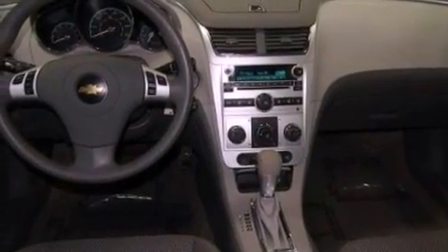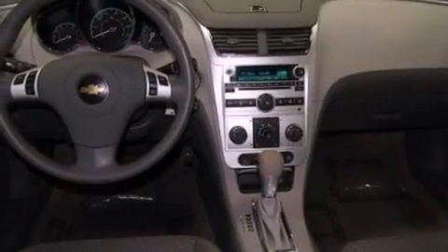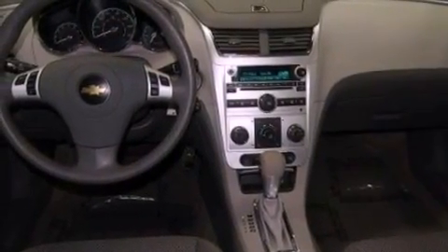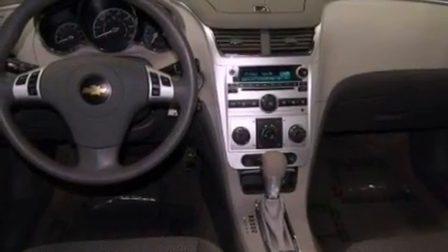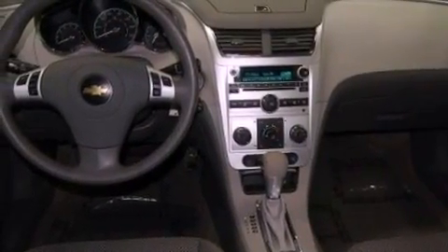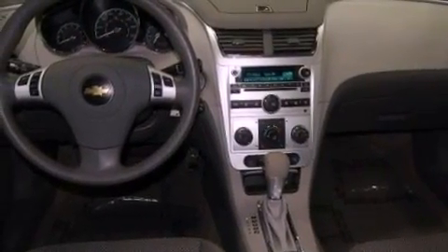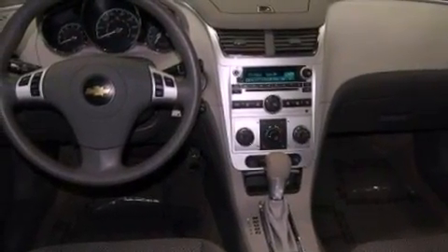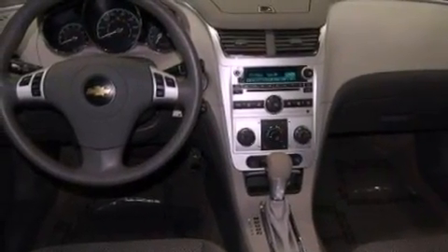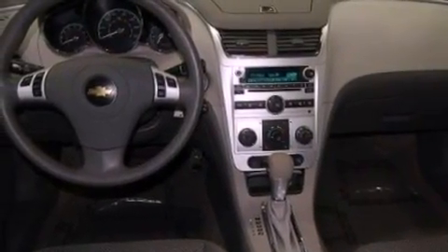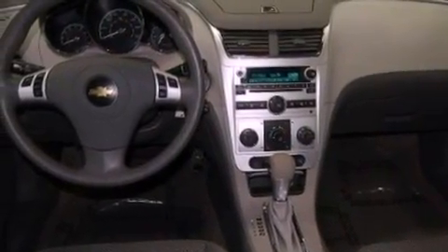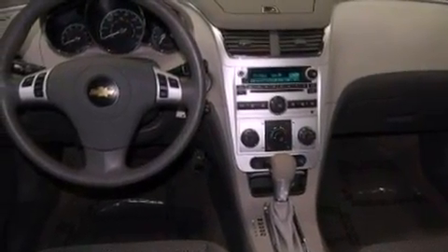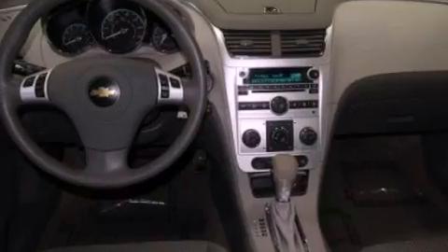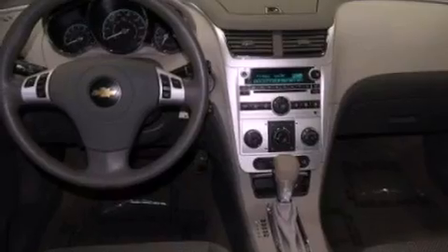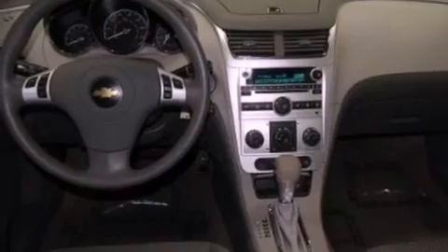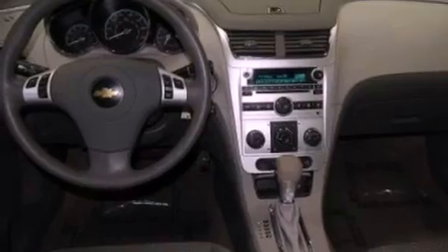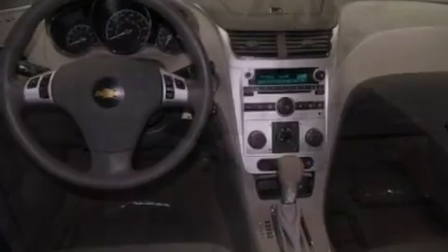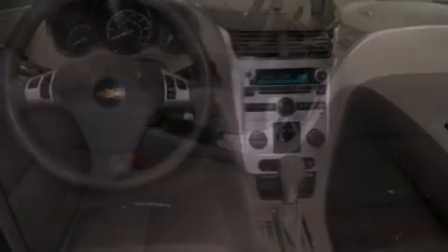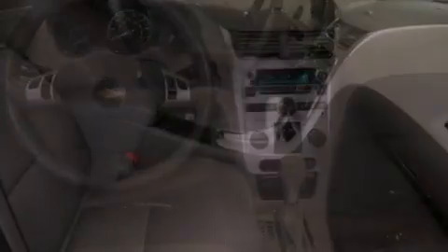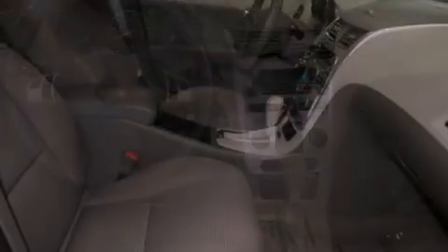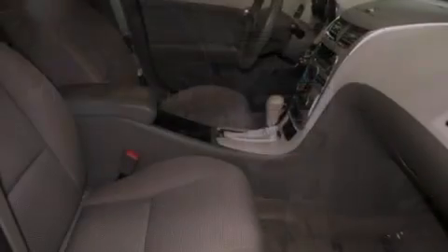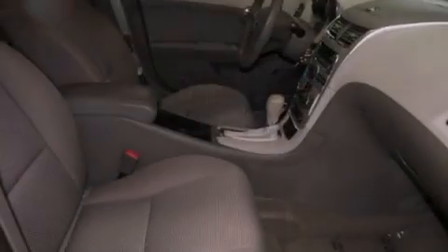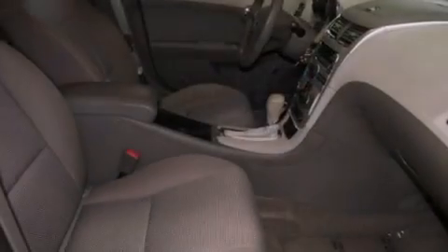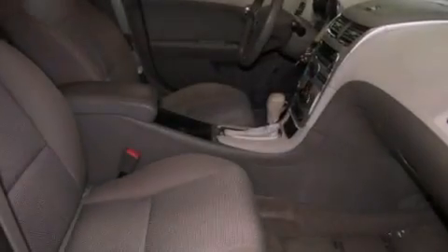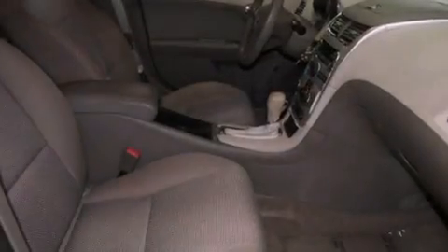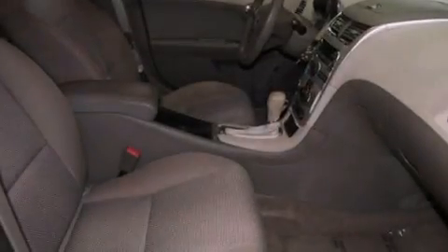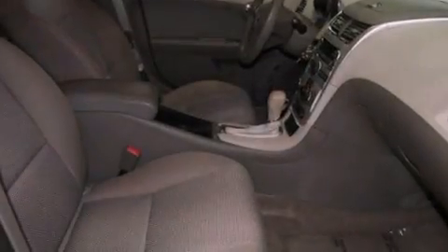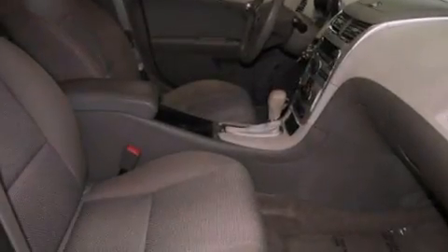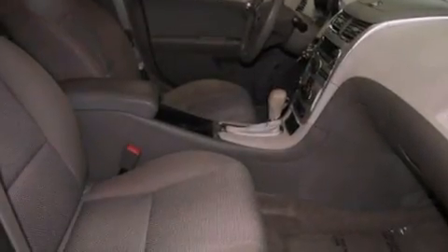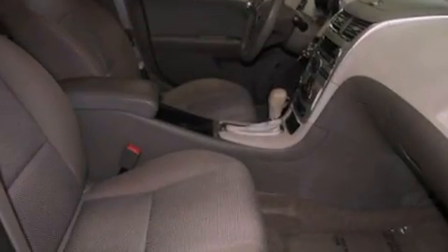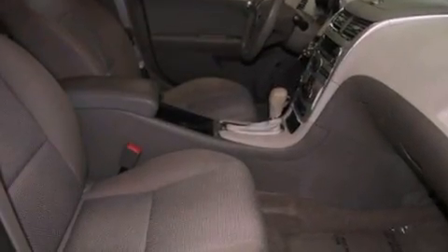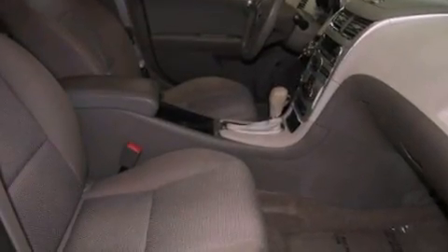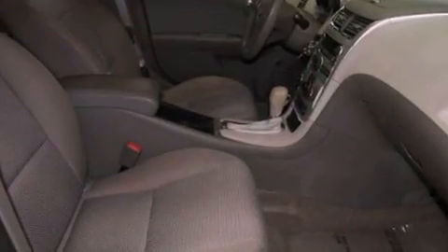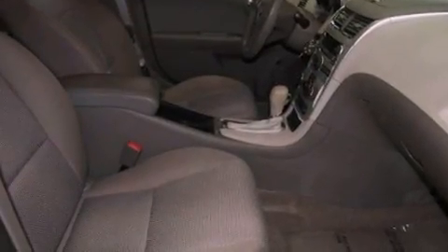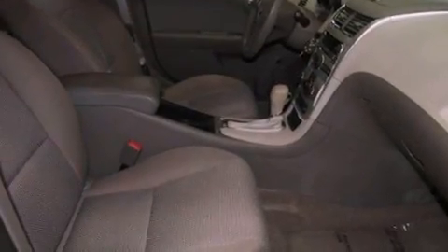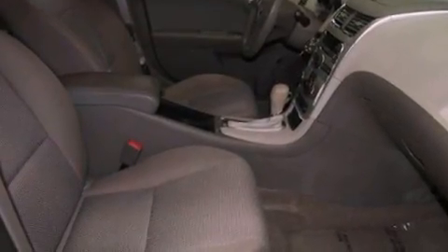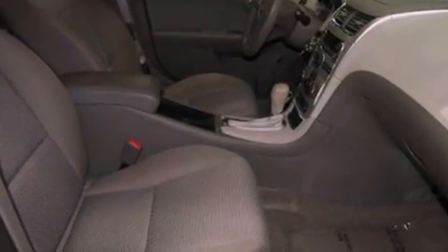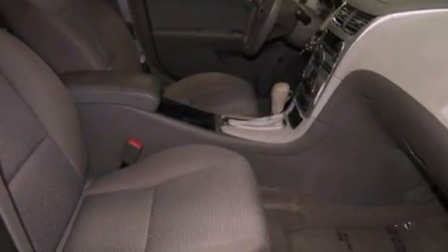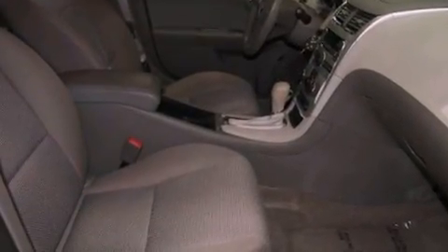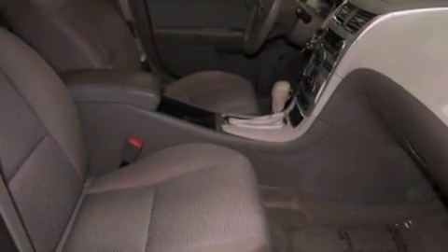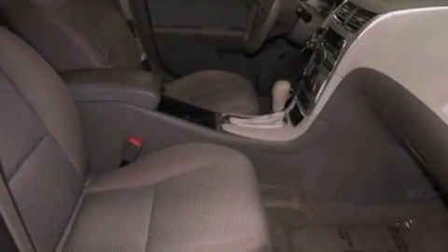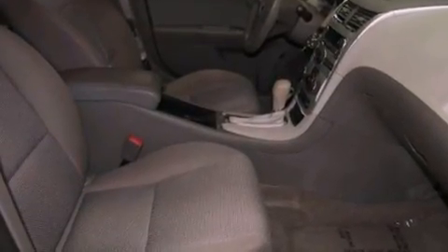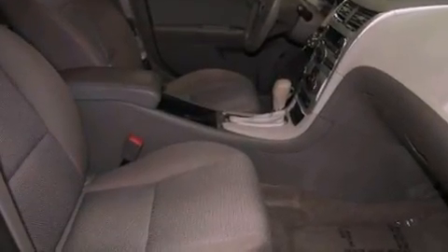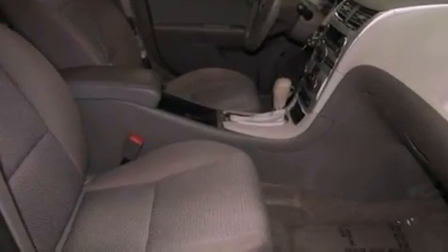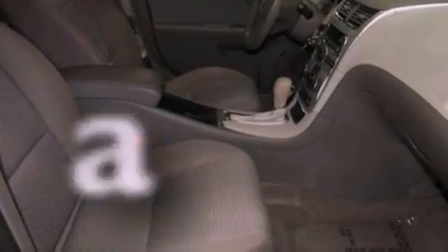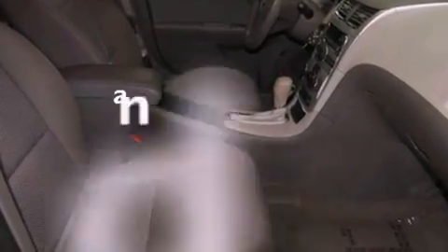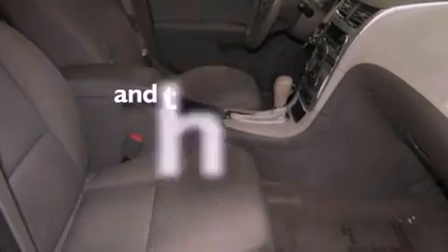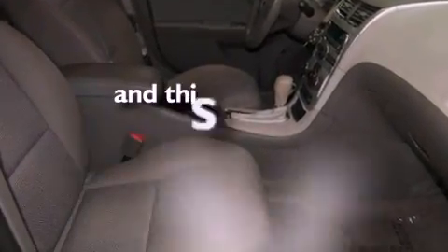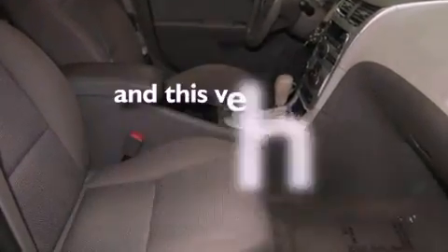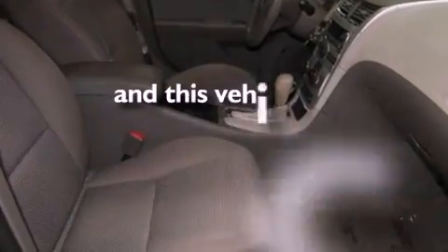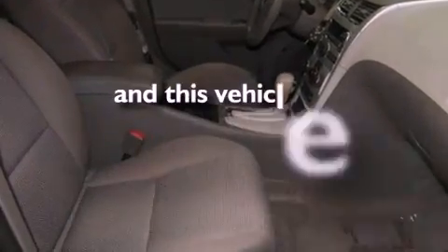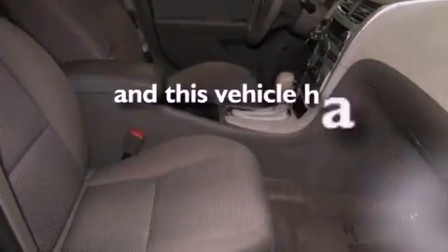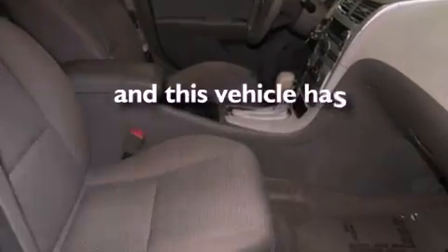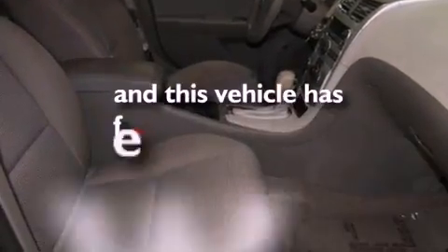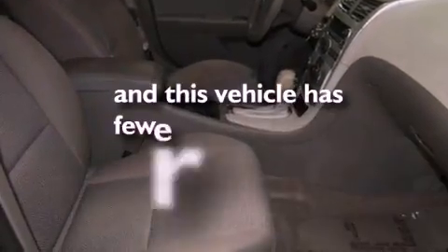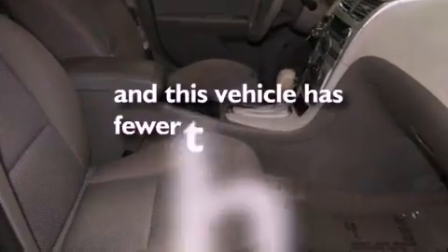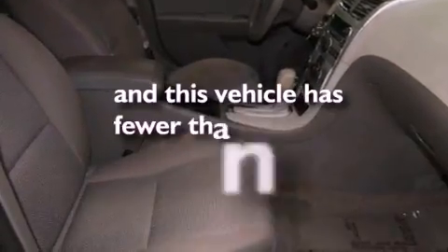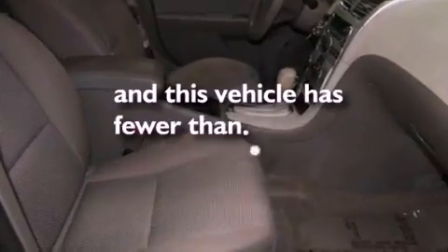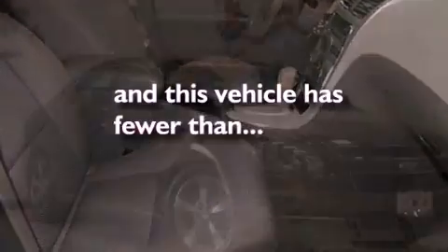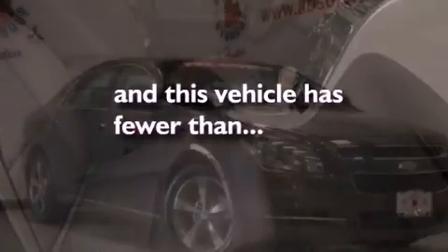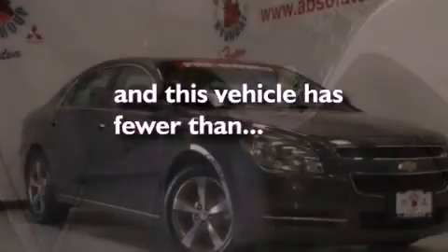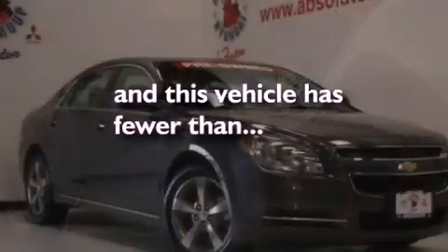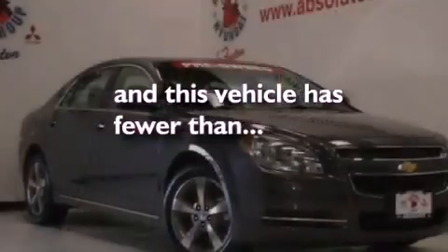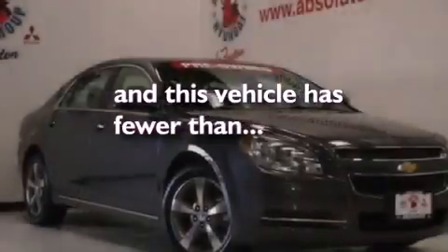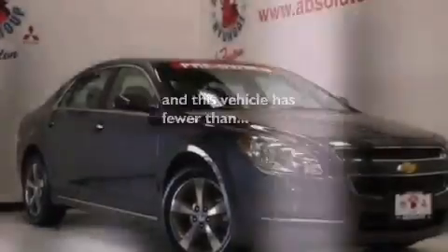Rear curtain airbags, rear seat childproof door locks, and this vehicle has less than 33,000 miles.